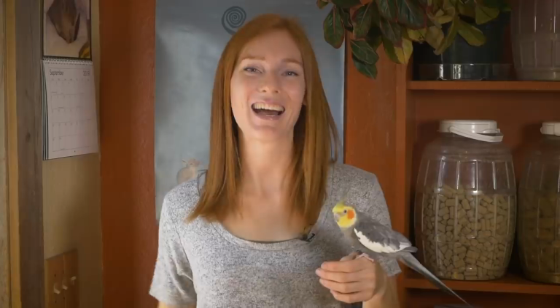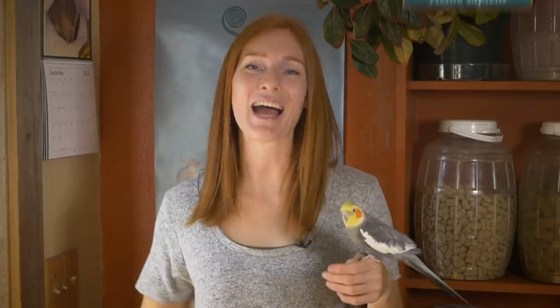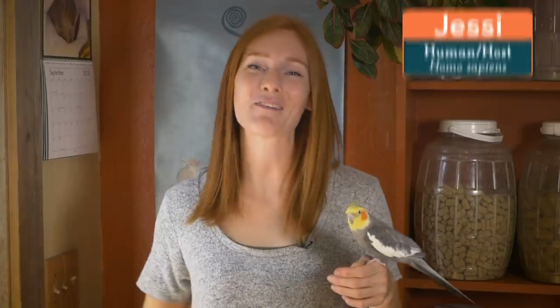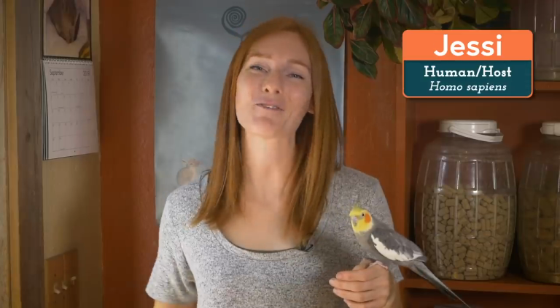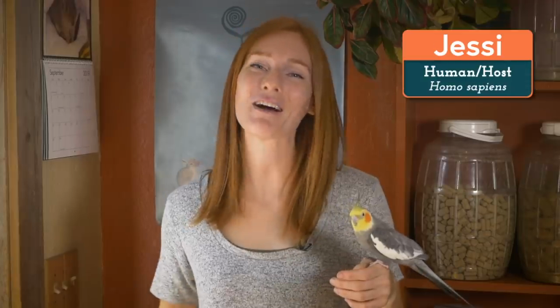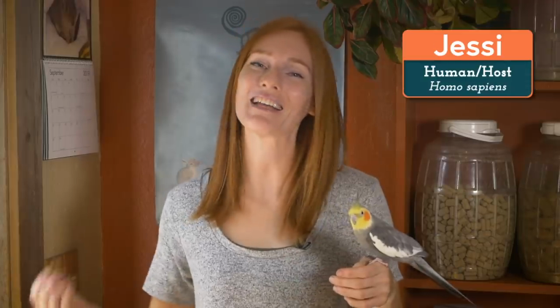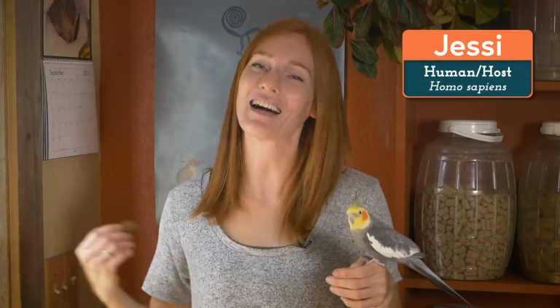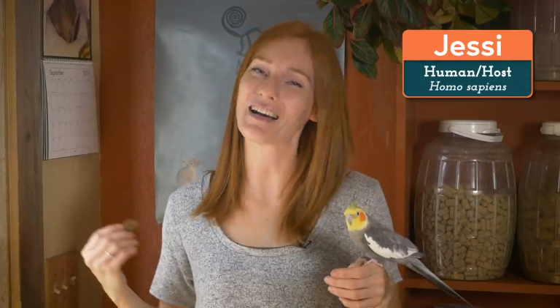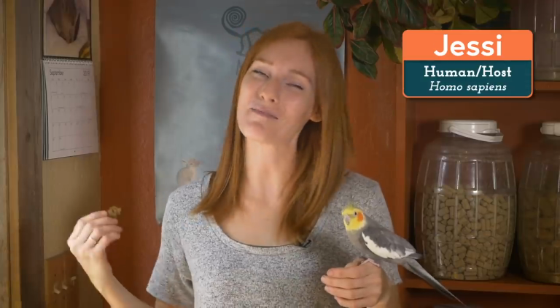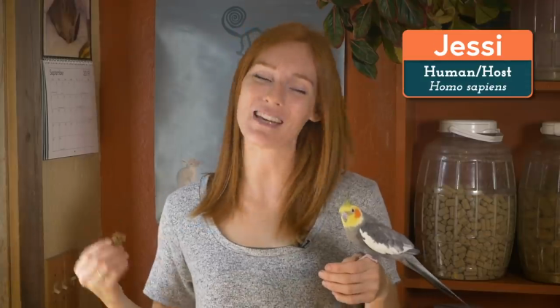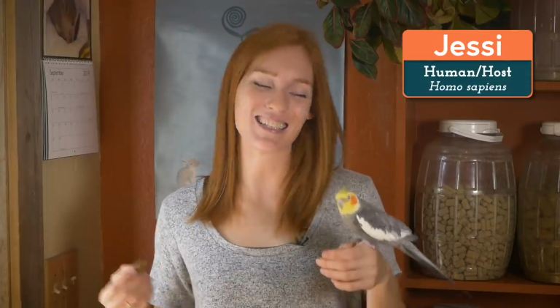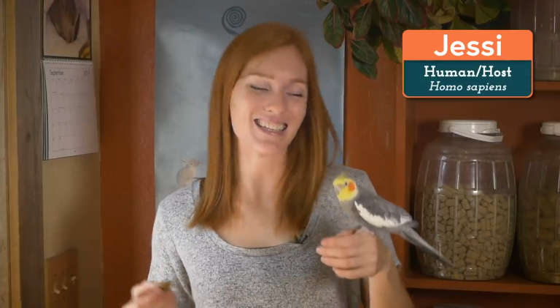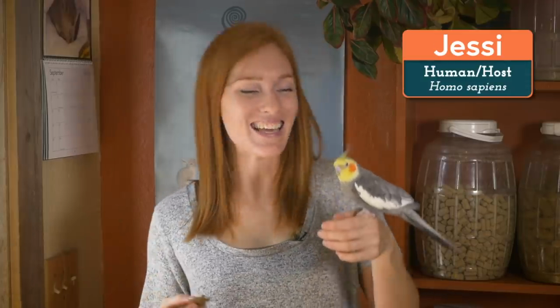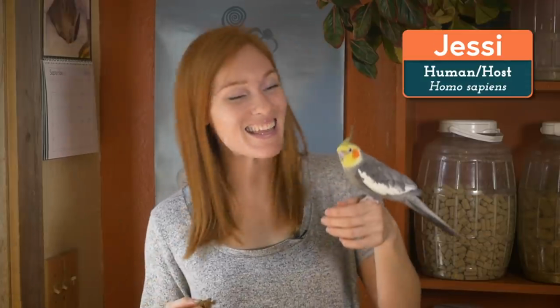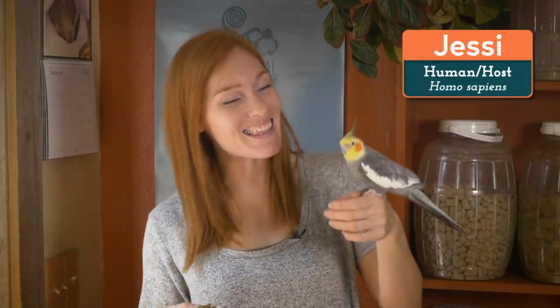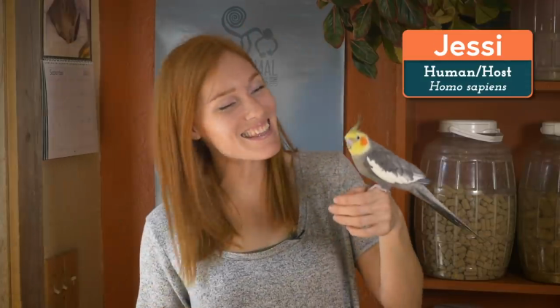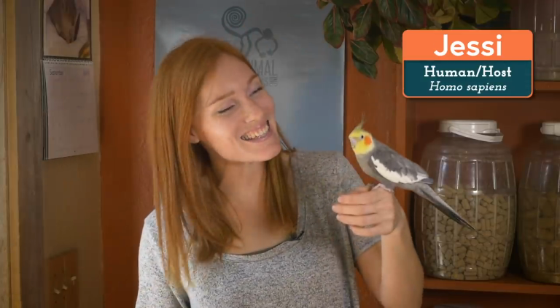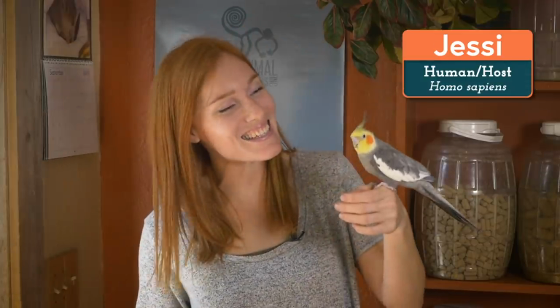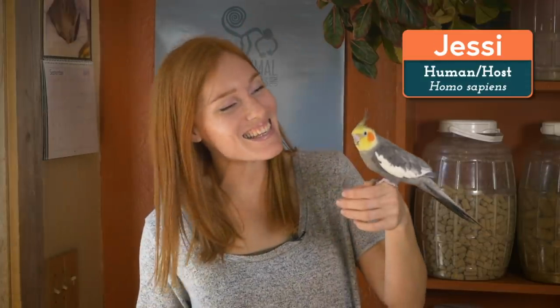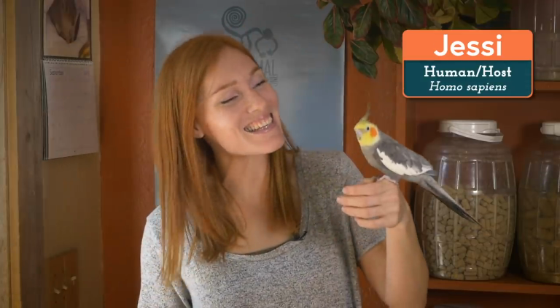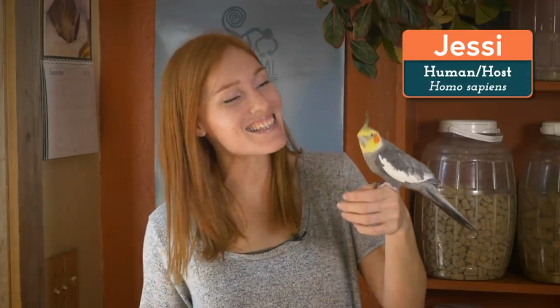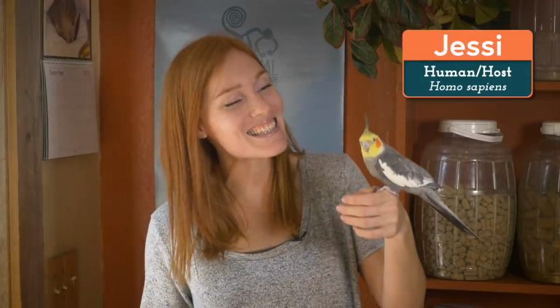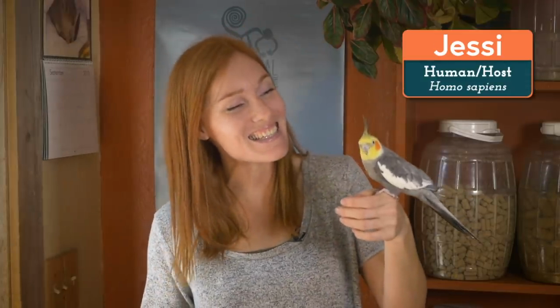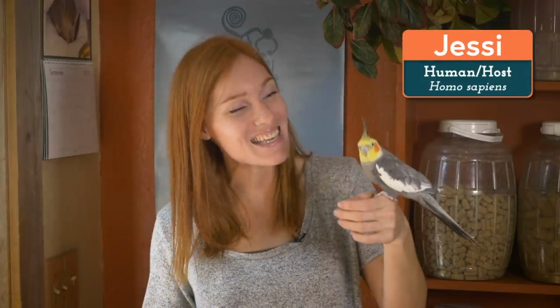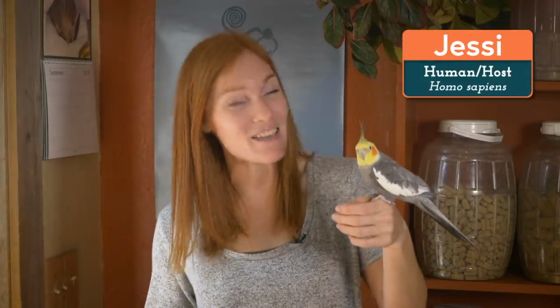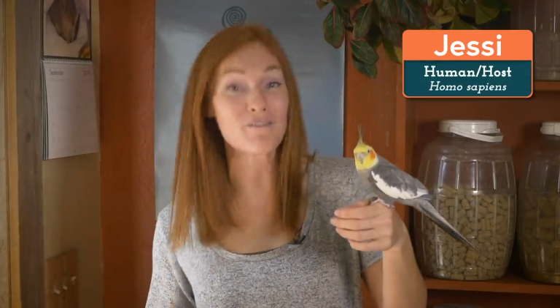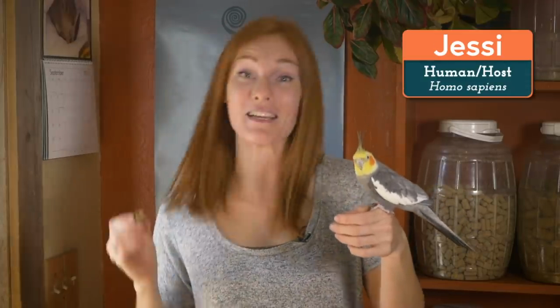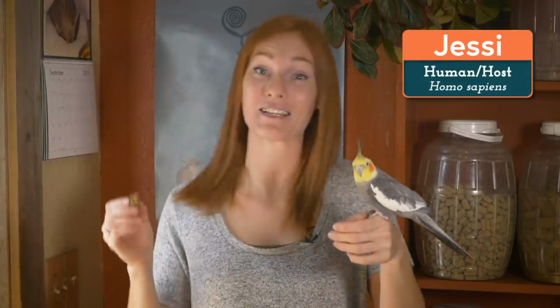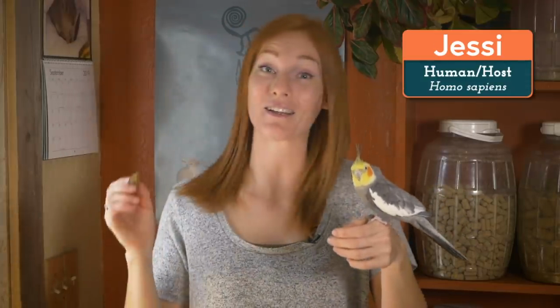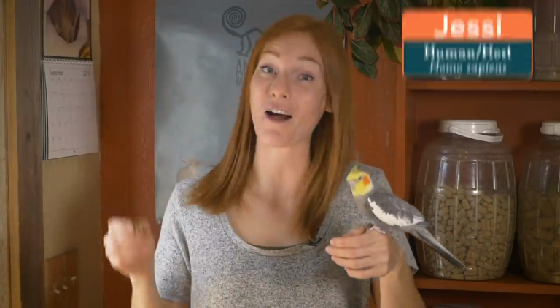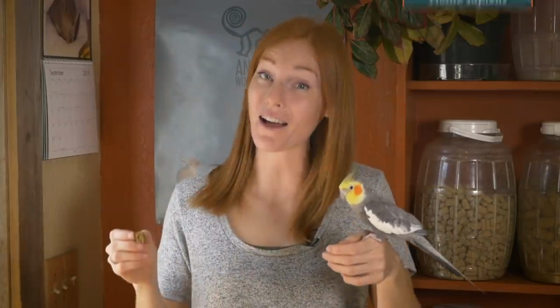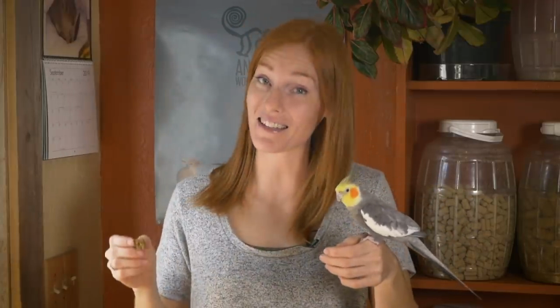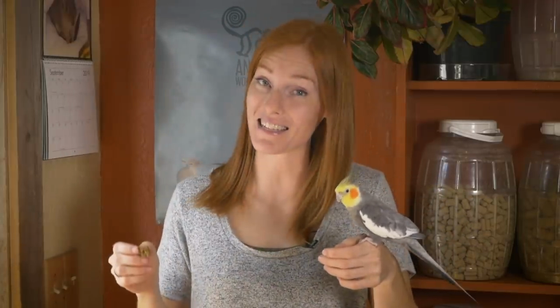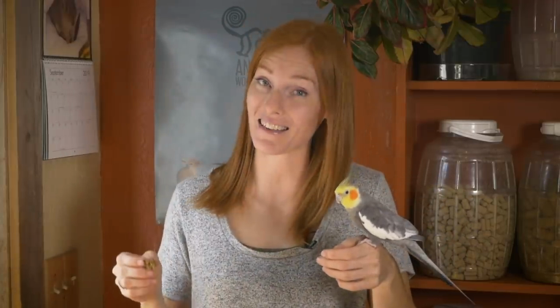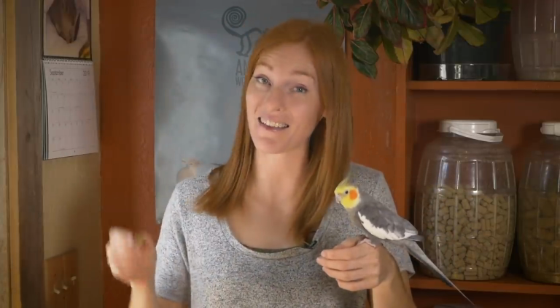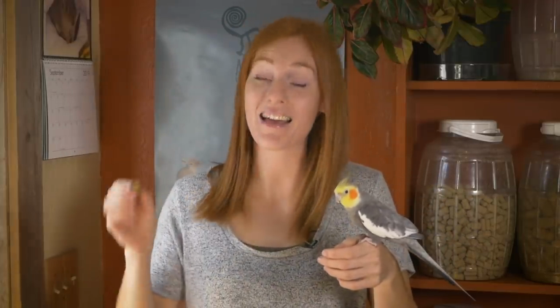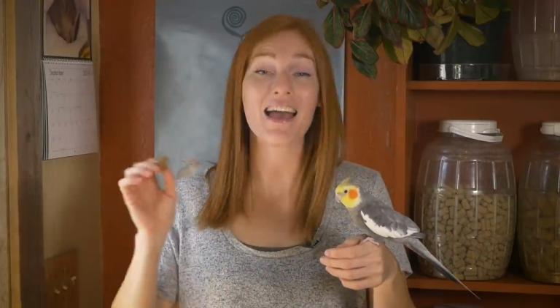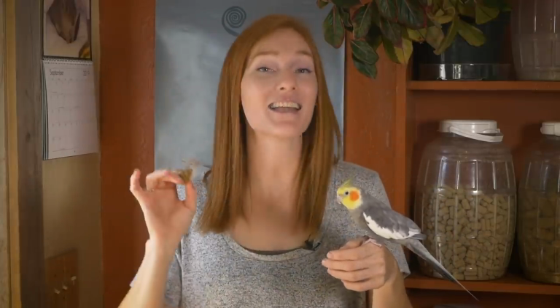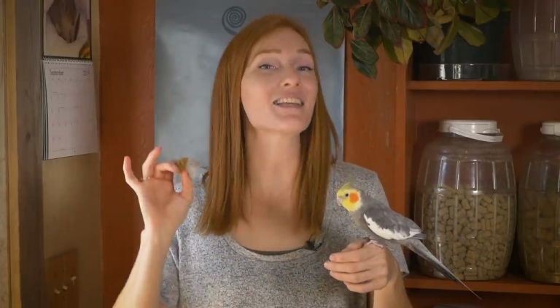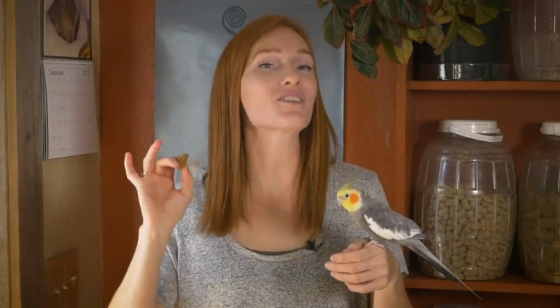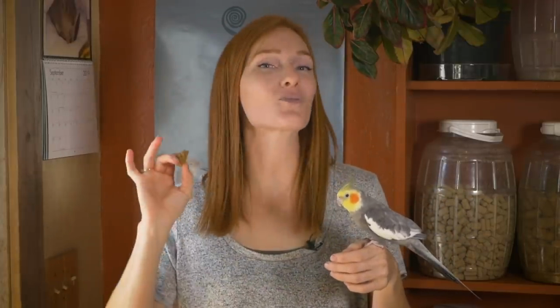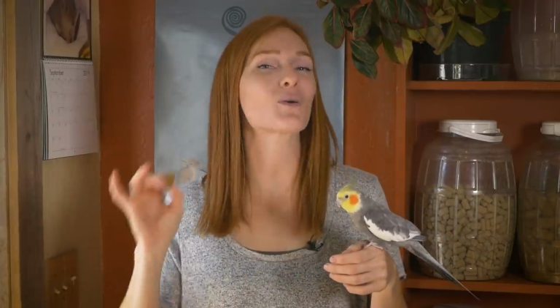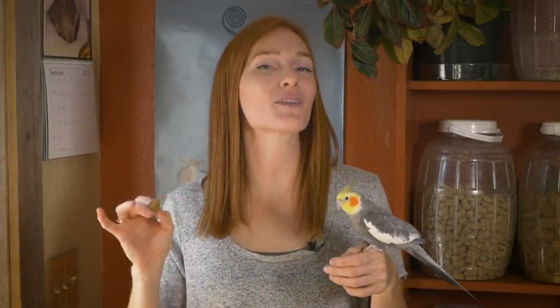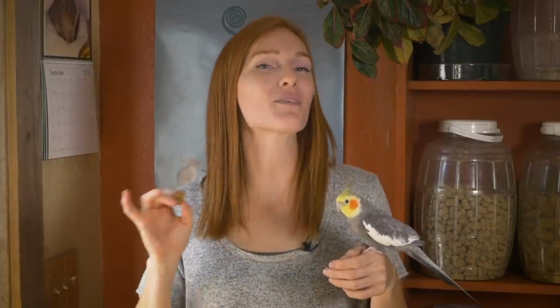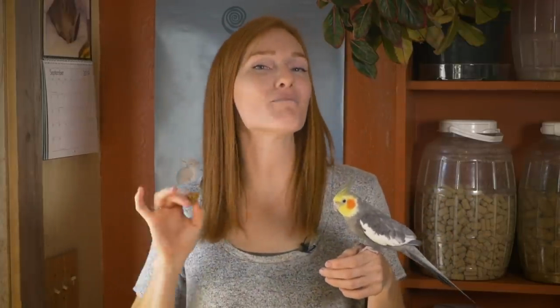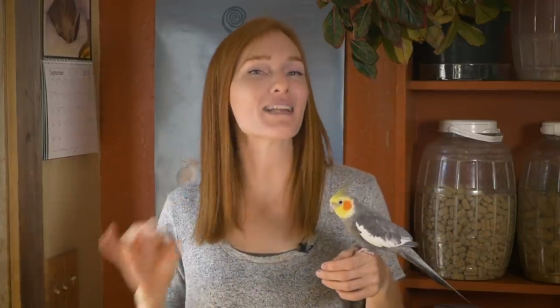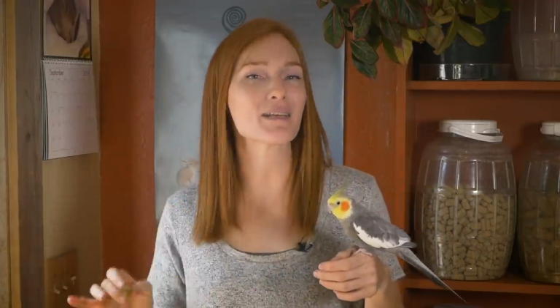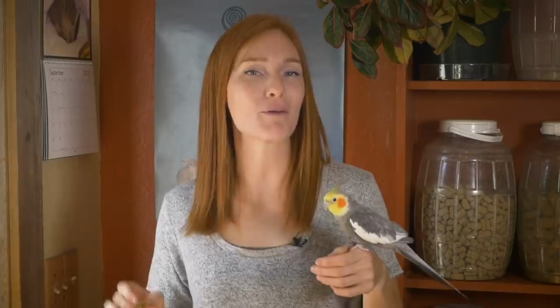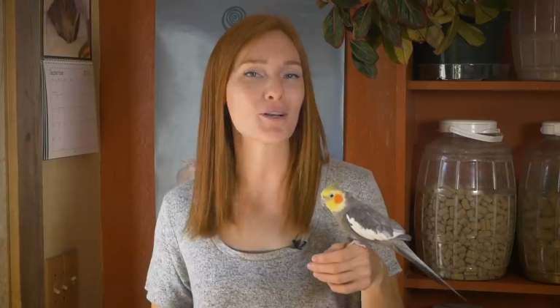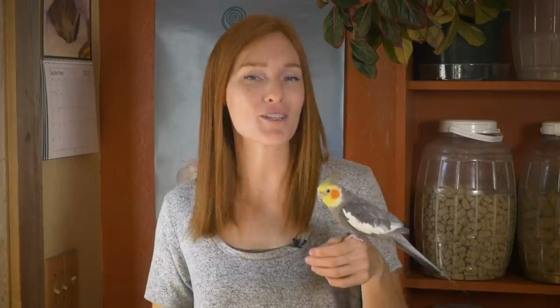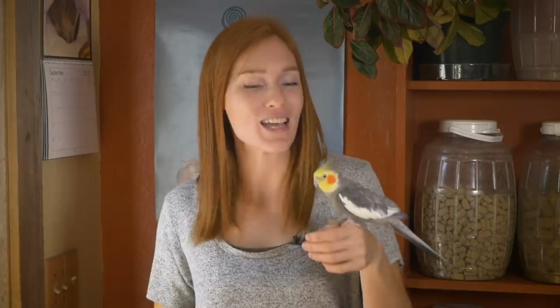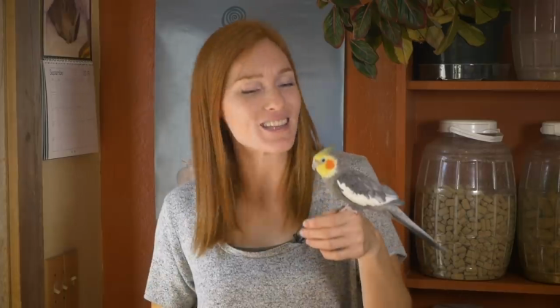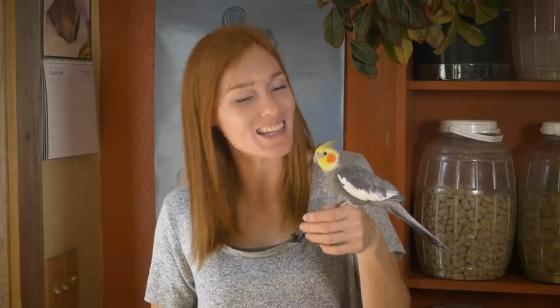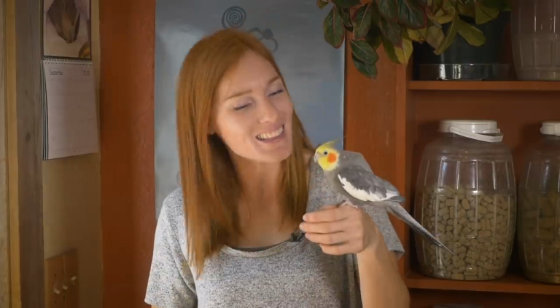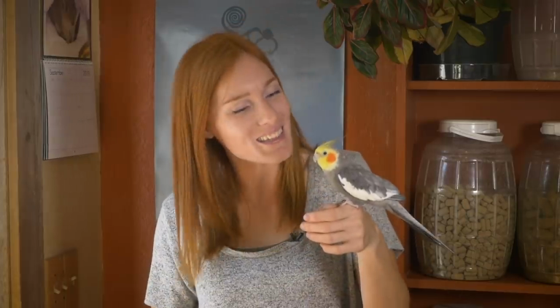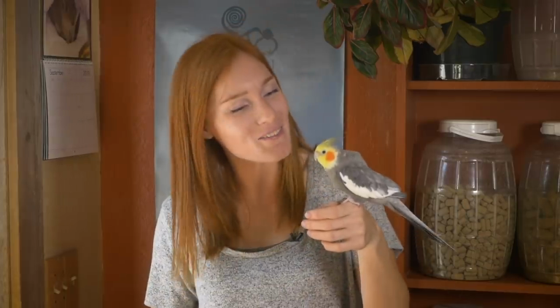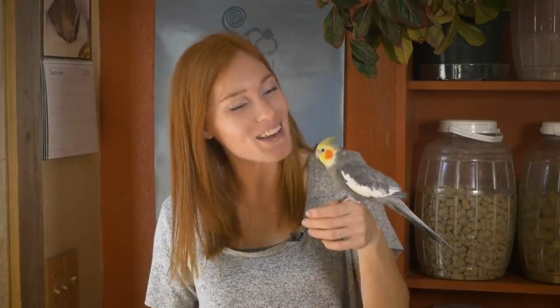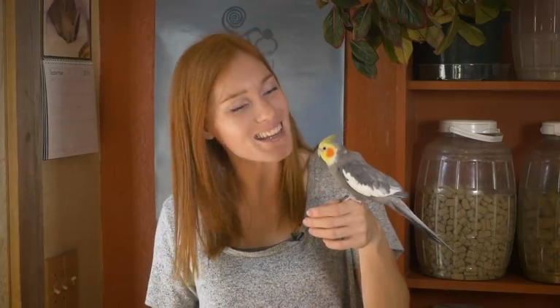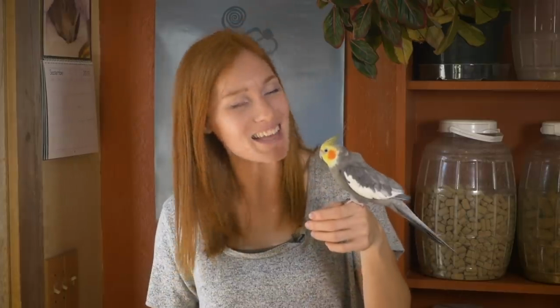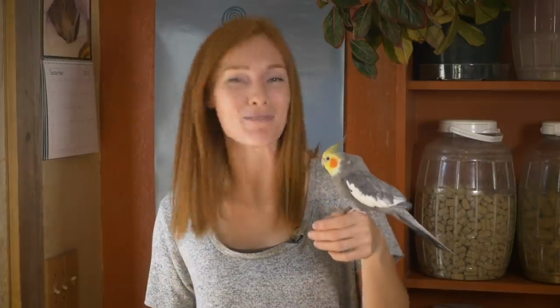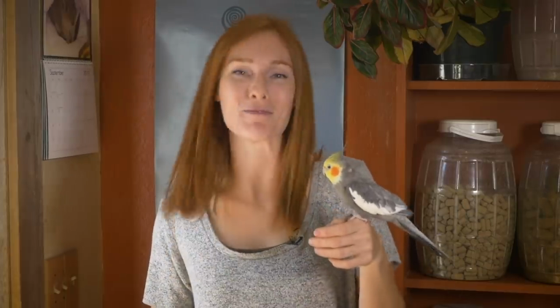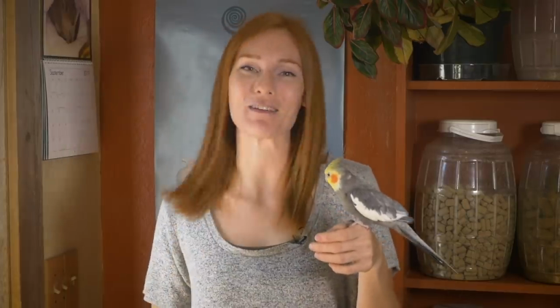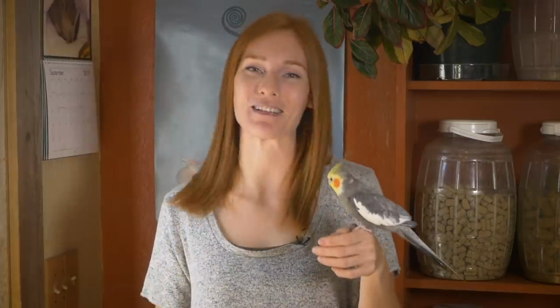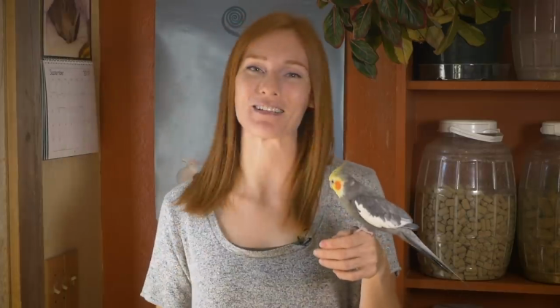Hi everyone! I'm Jessi and this is Steve. He's a cockatiel and he's just one of the many birds that live at Animal Wonders.